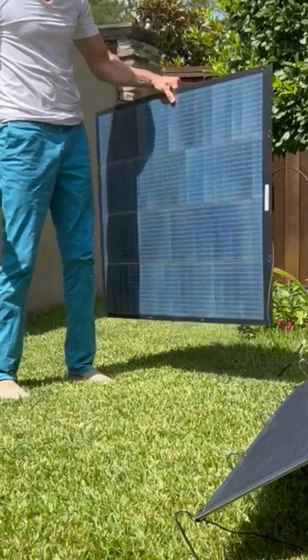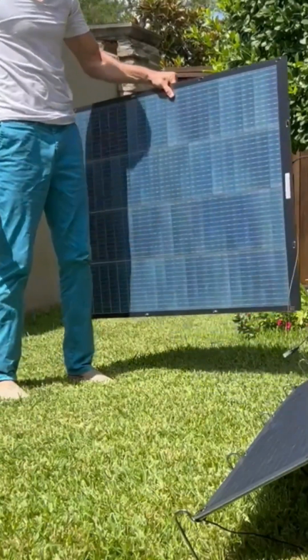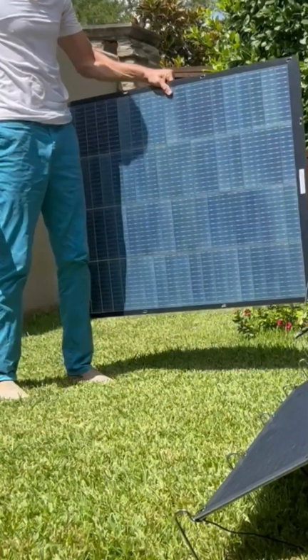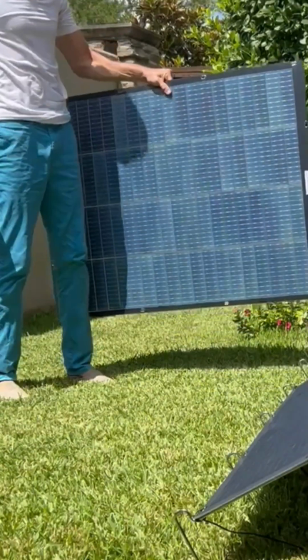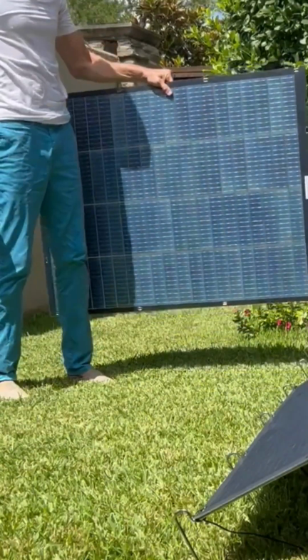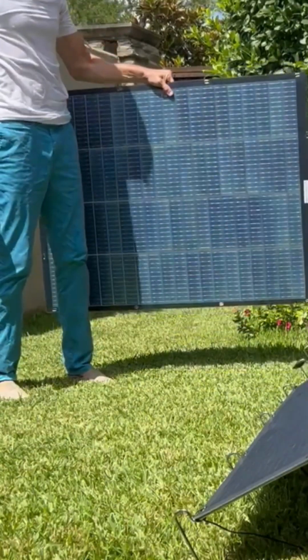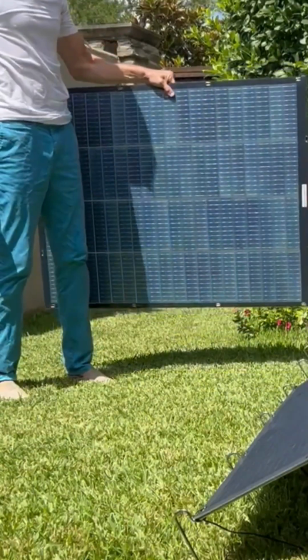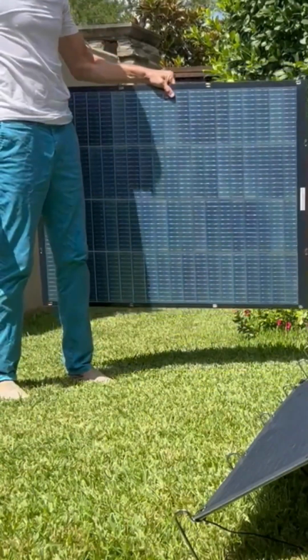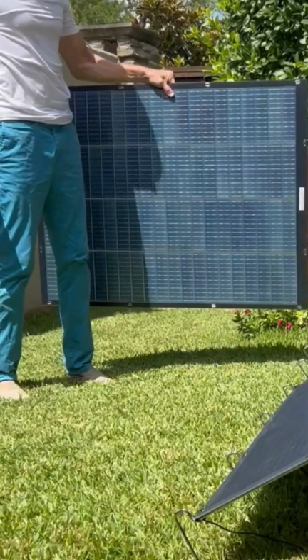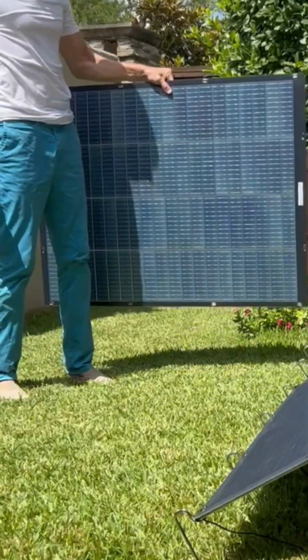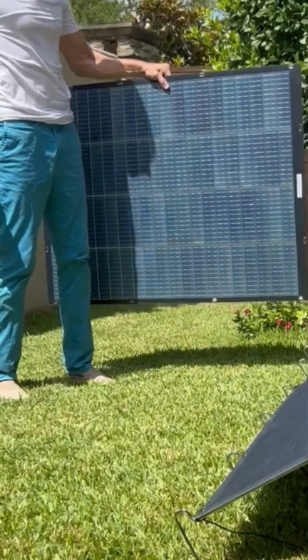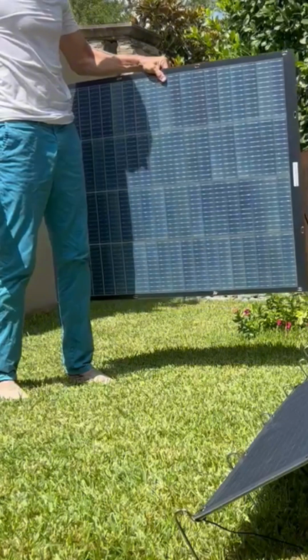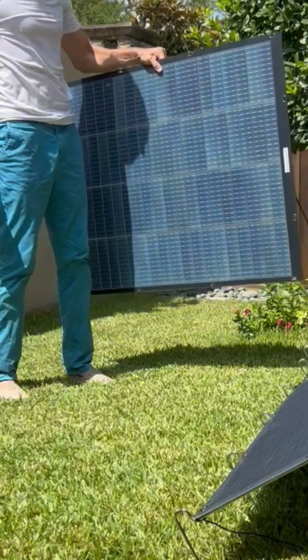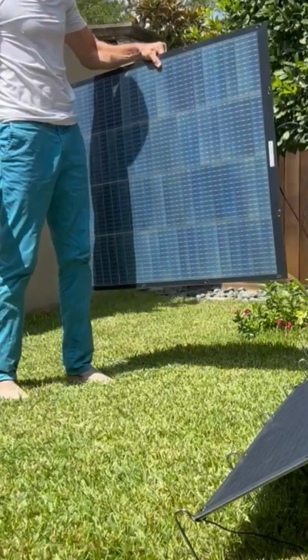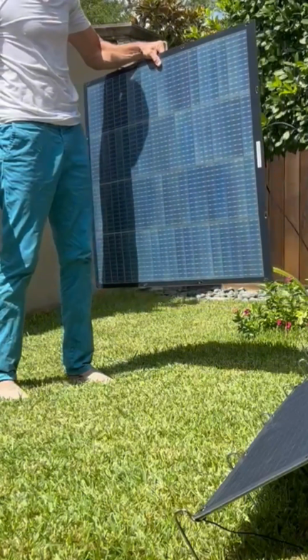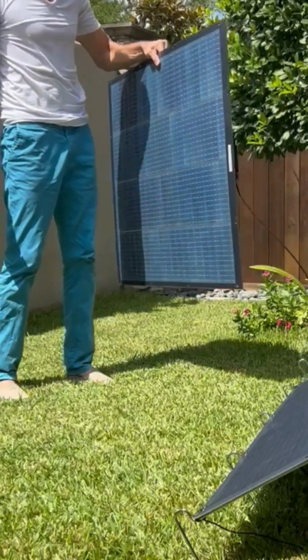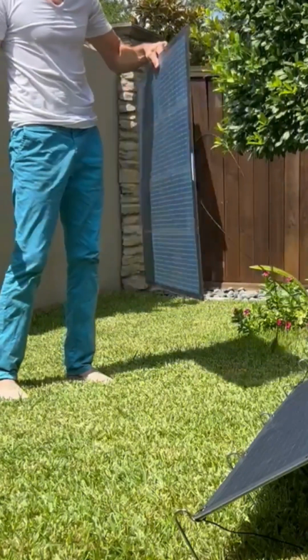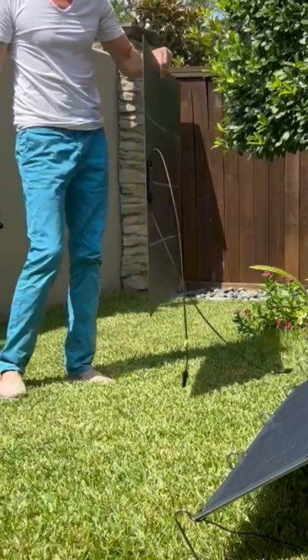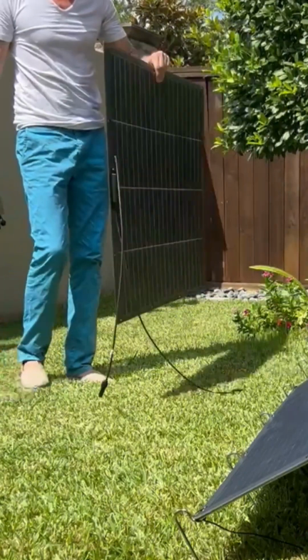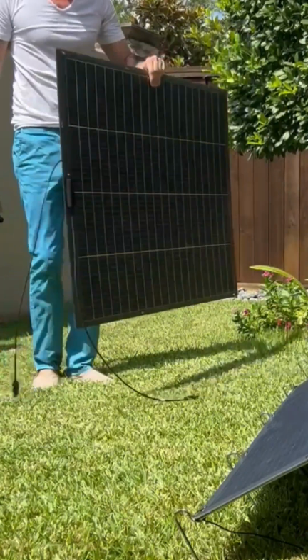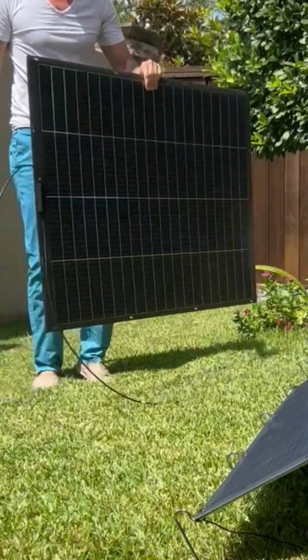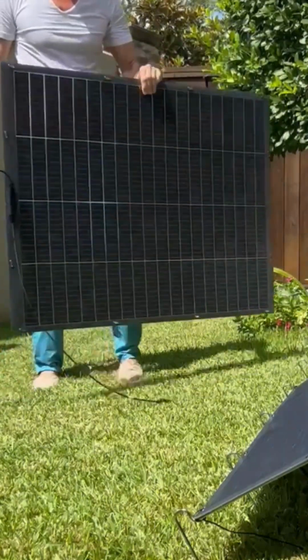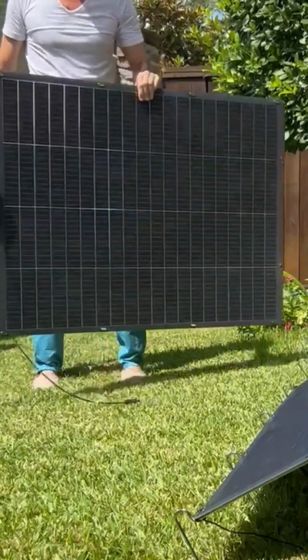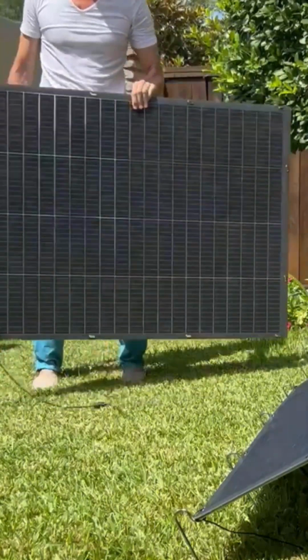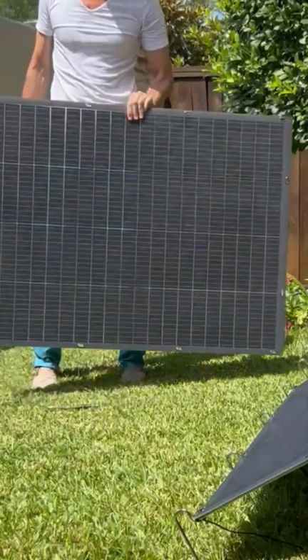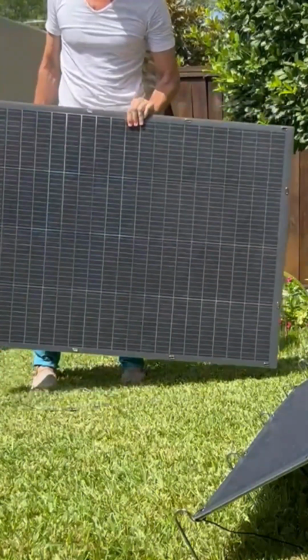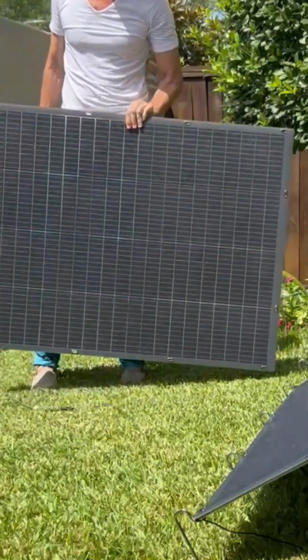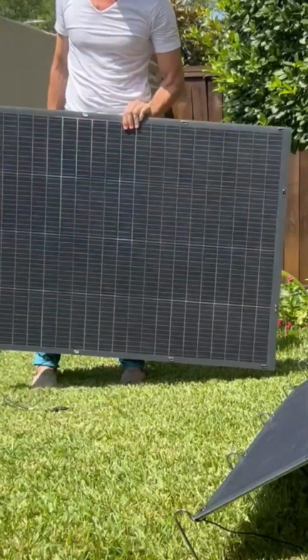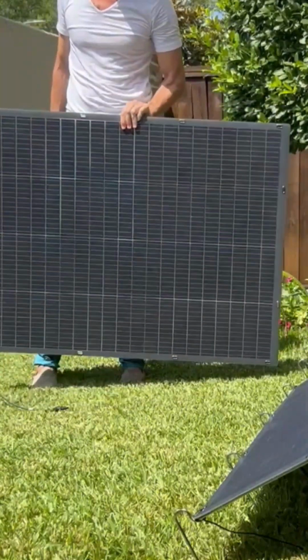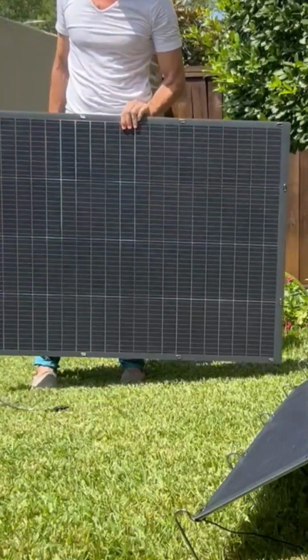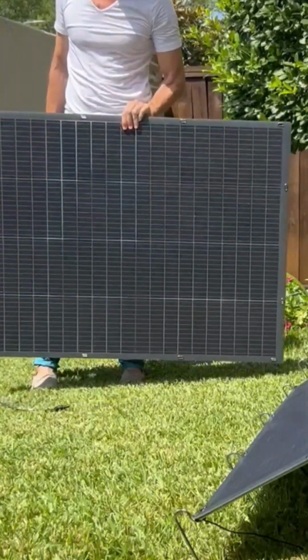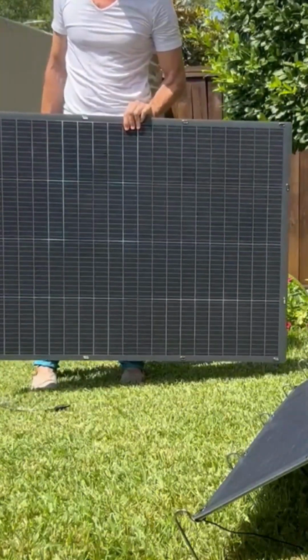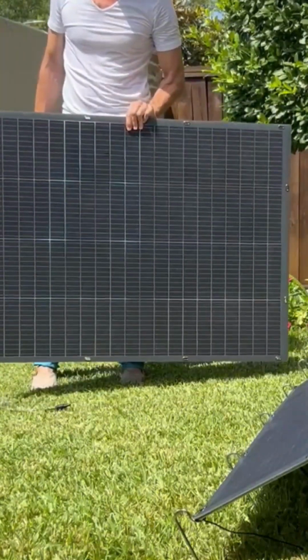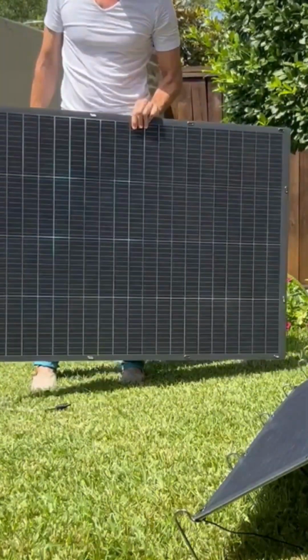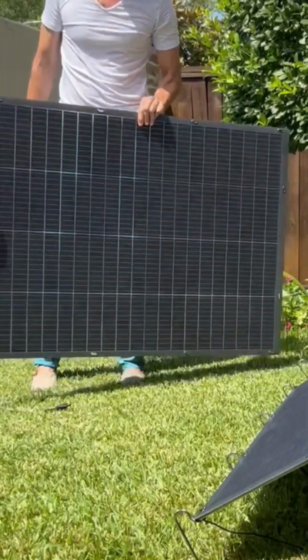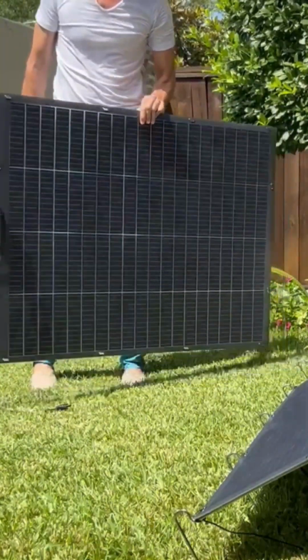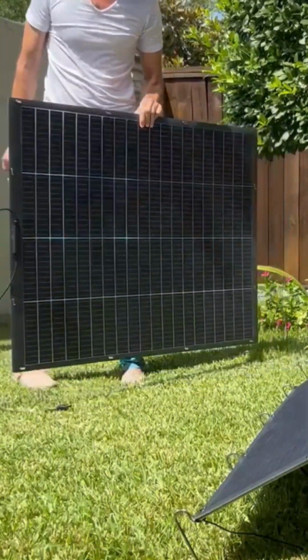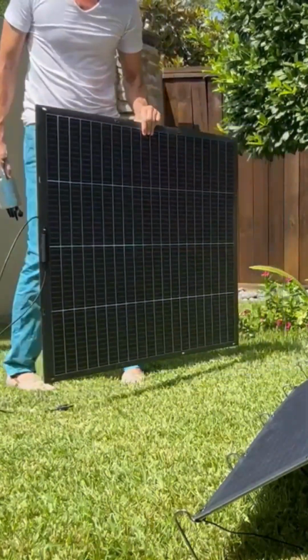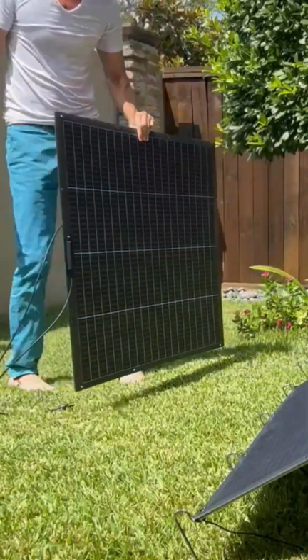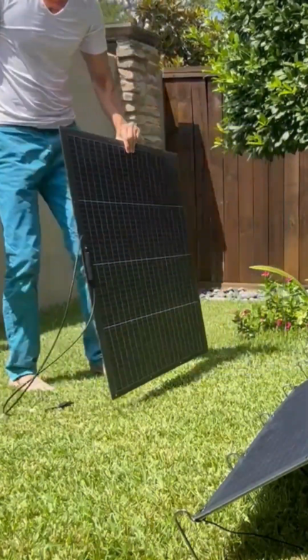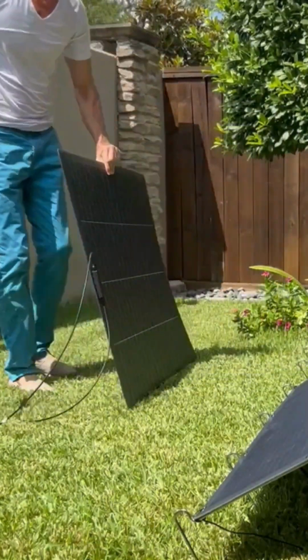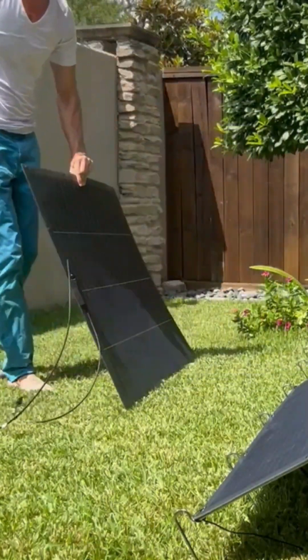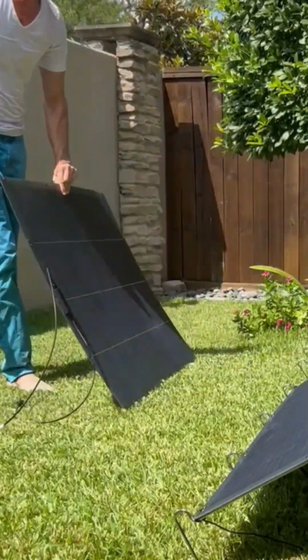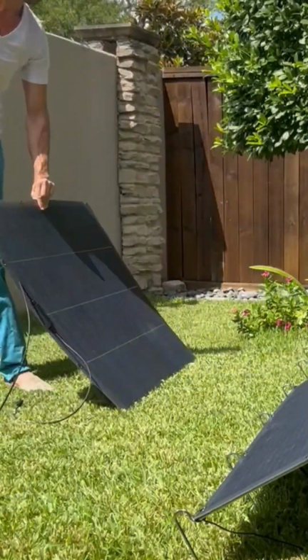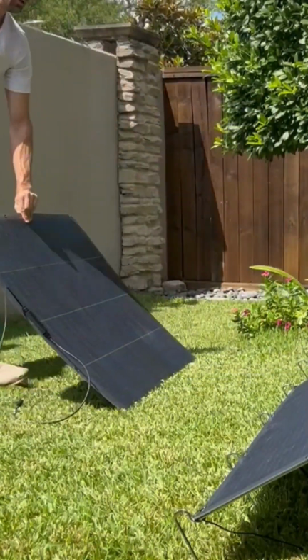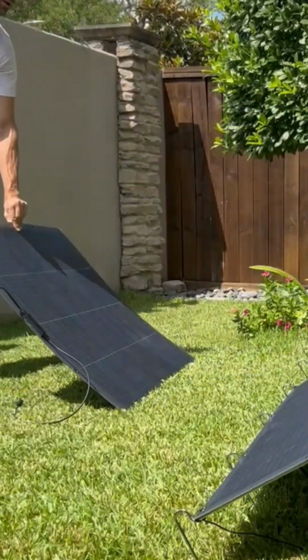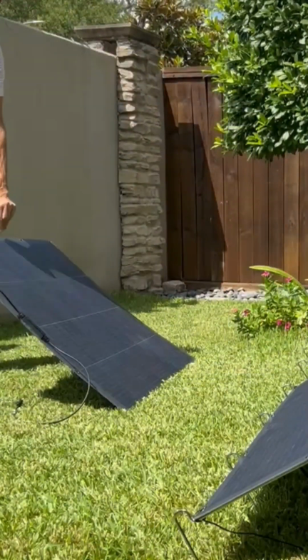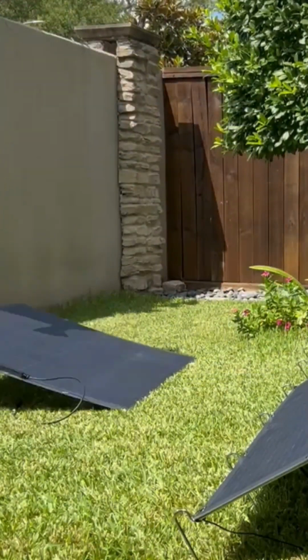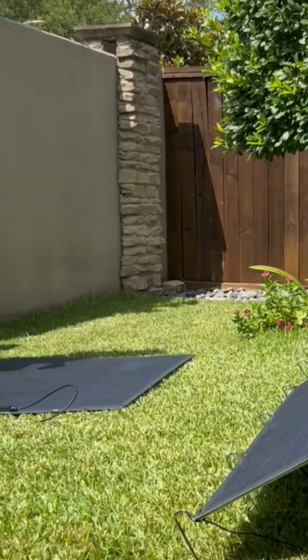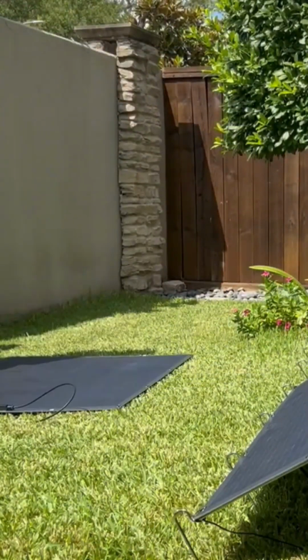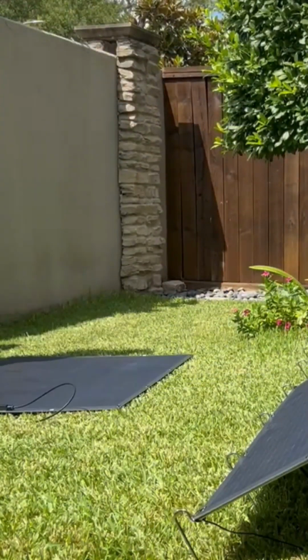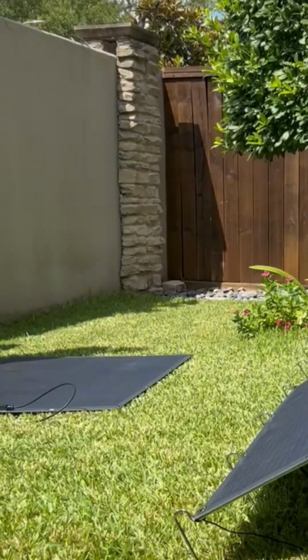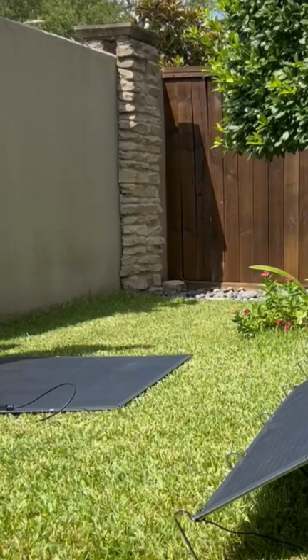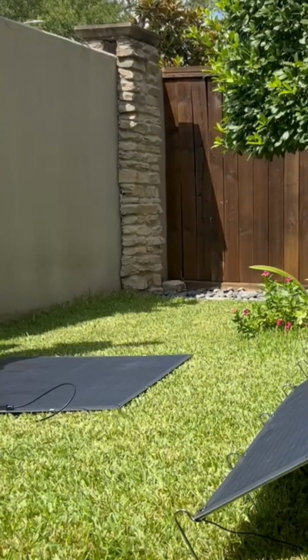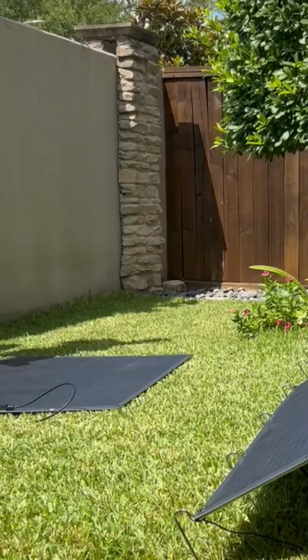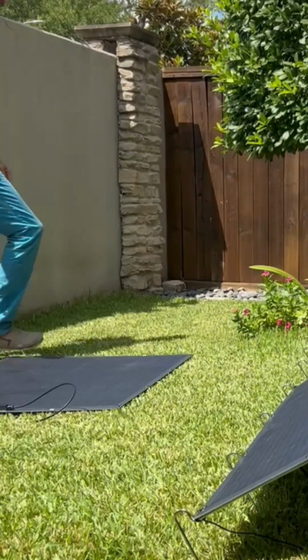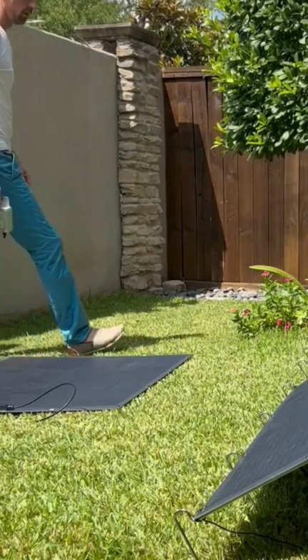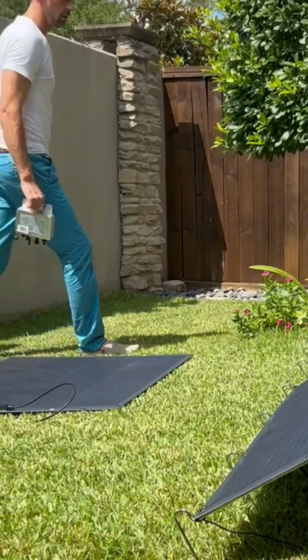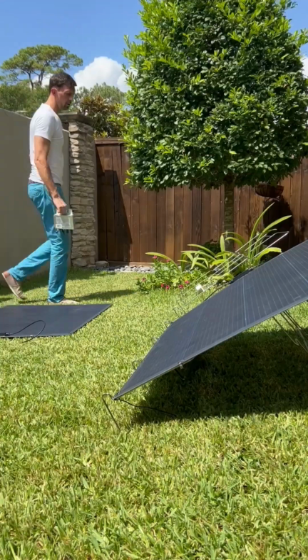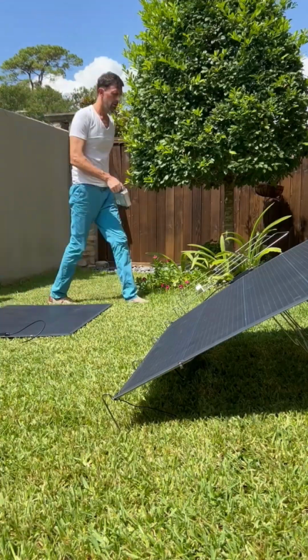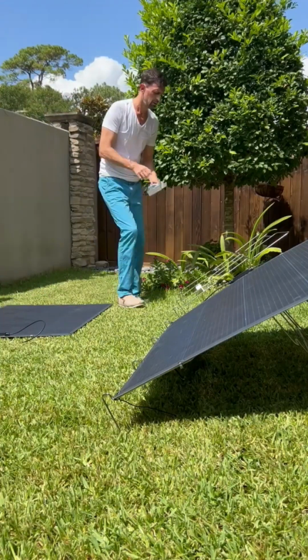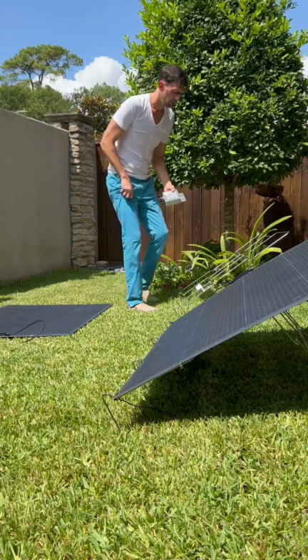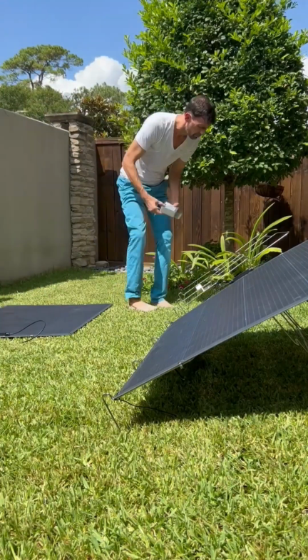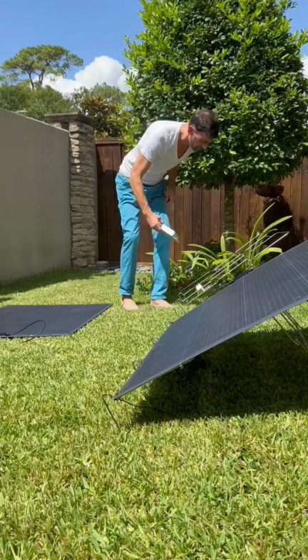This is our bifacial solar panel — it produces 200 watts on one side and up to 170 watts on the second side.